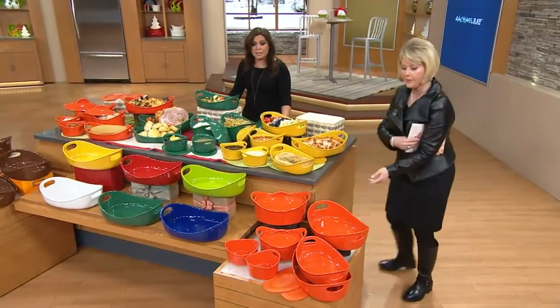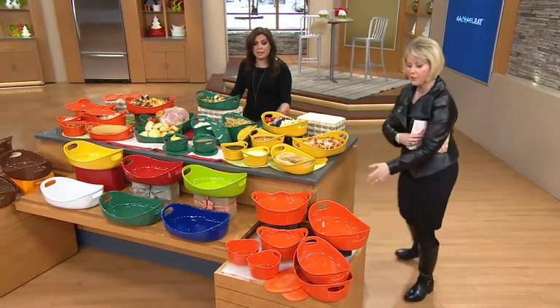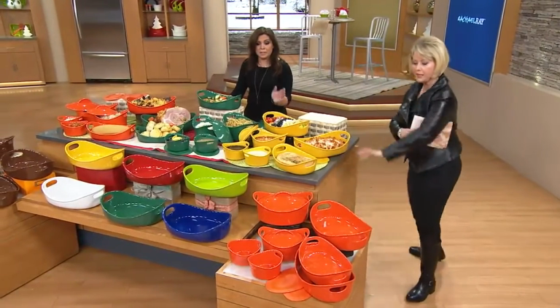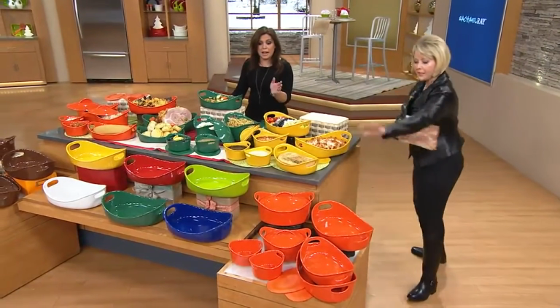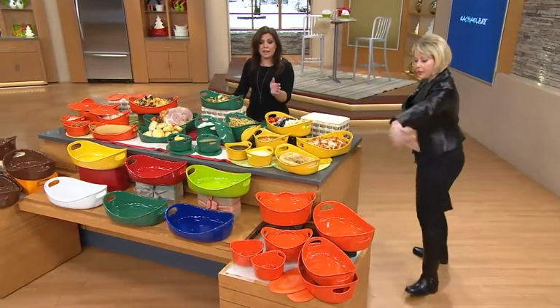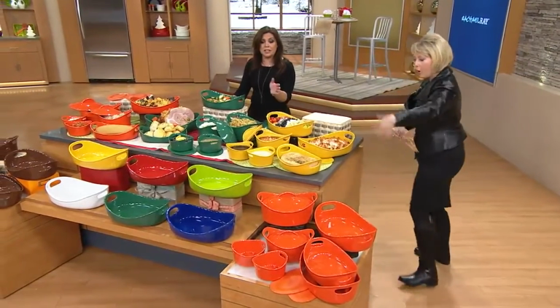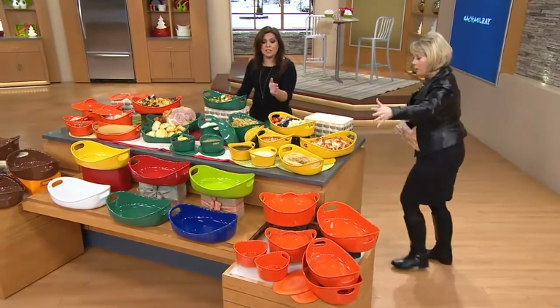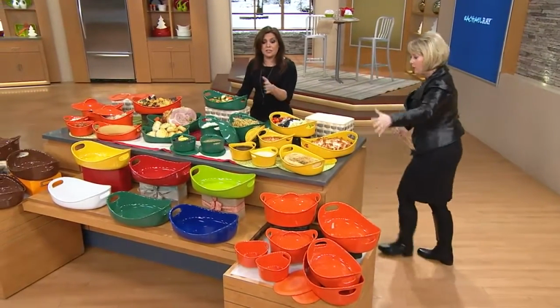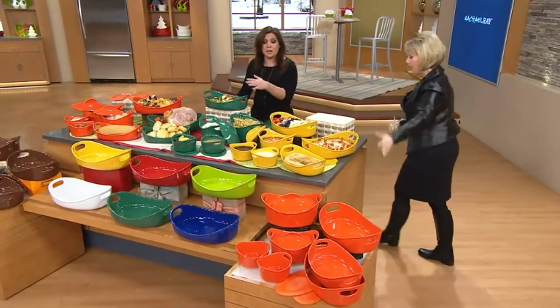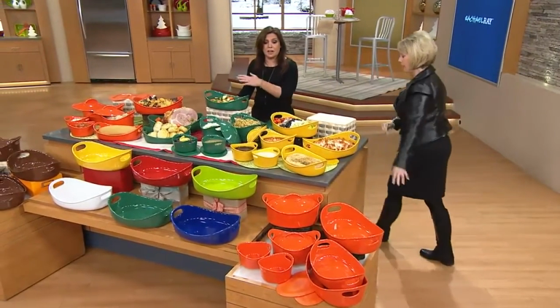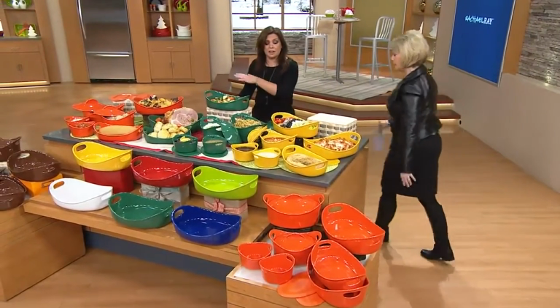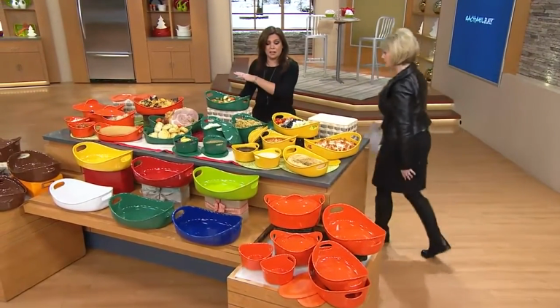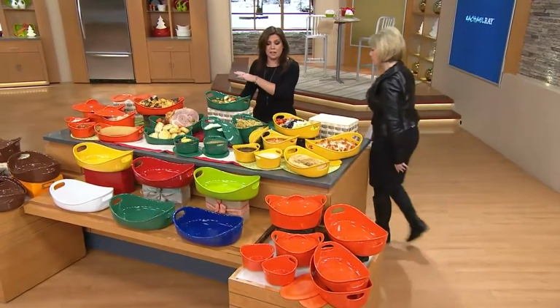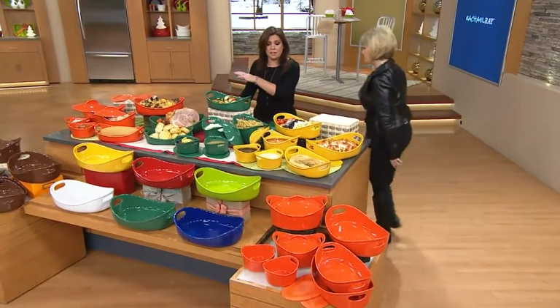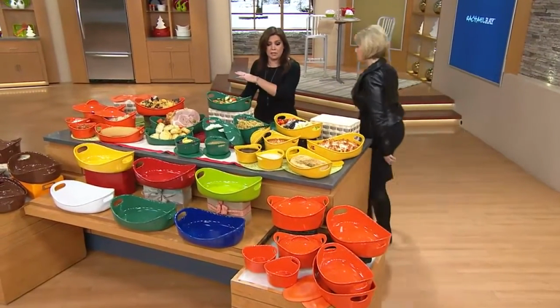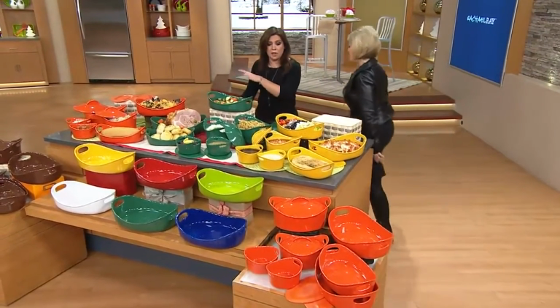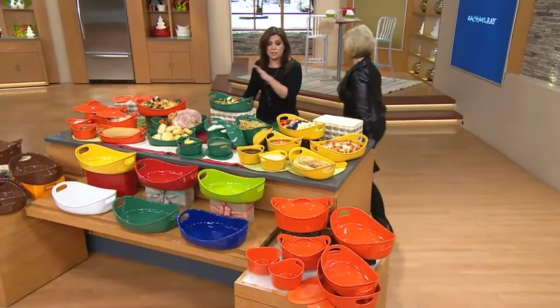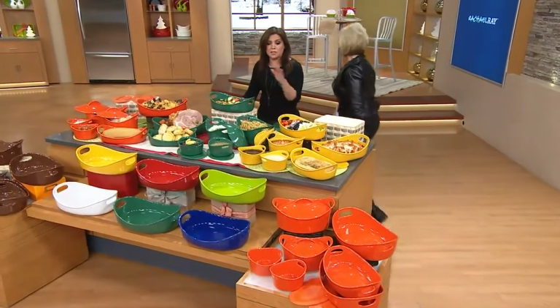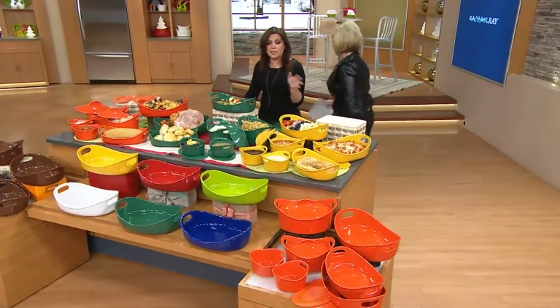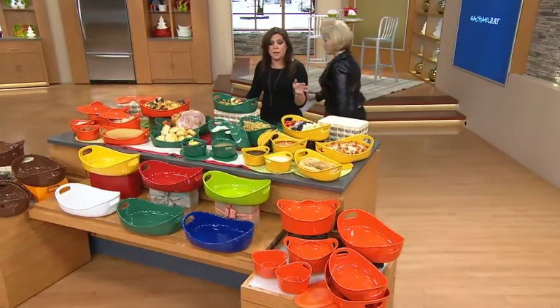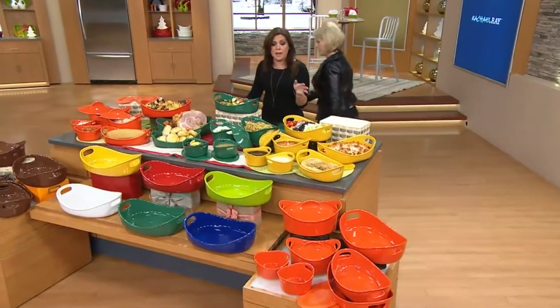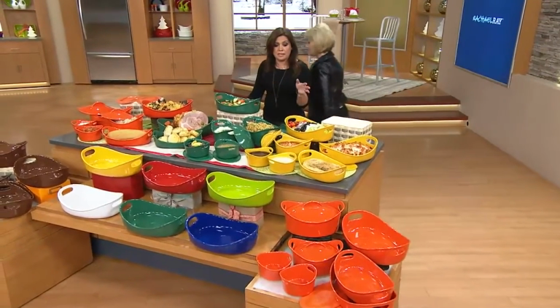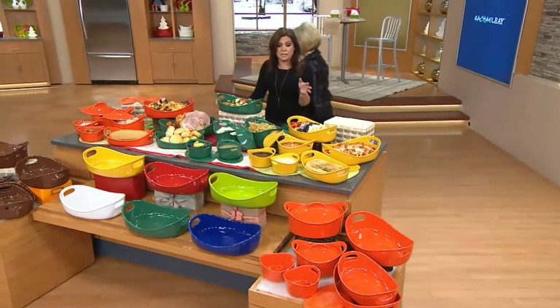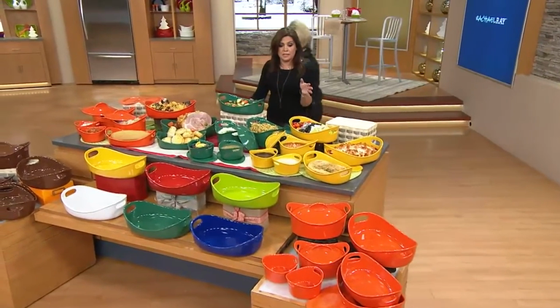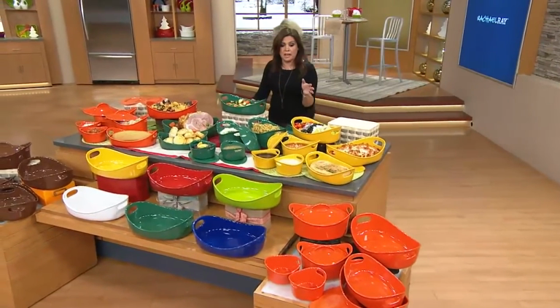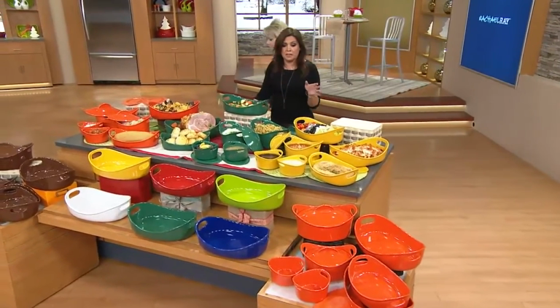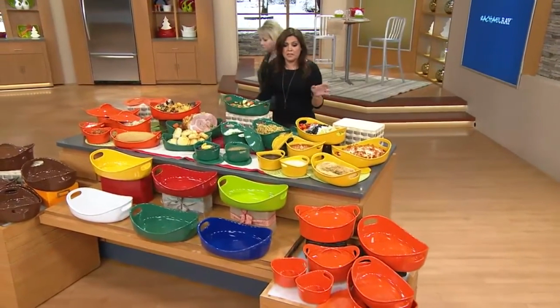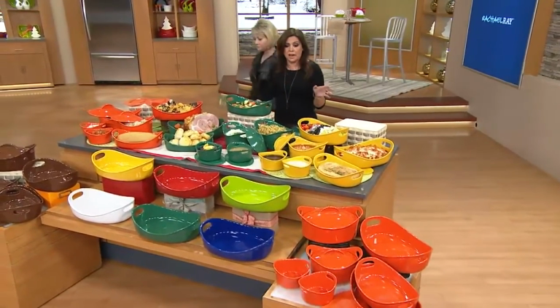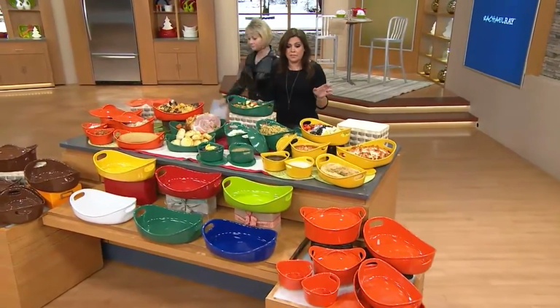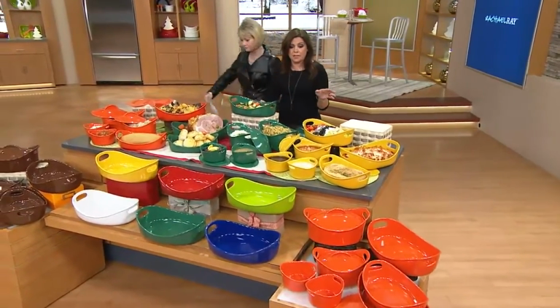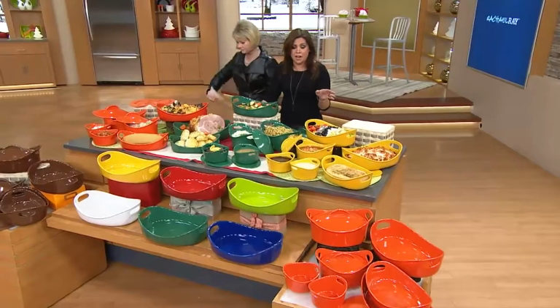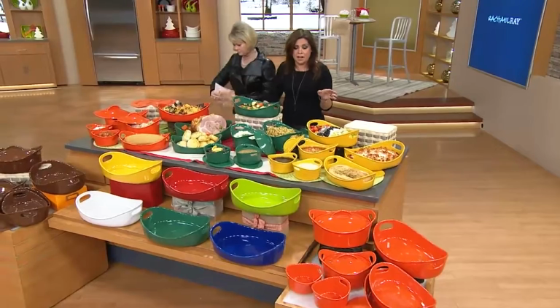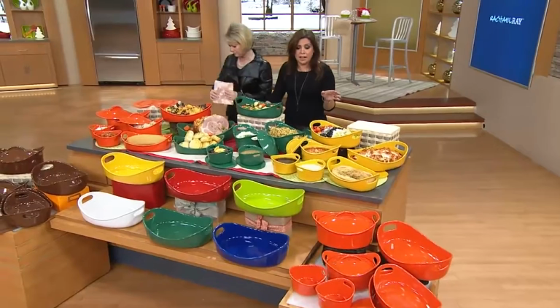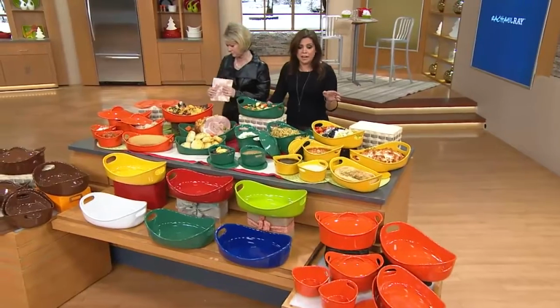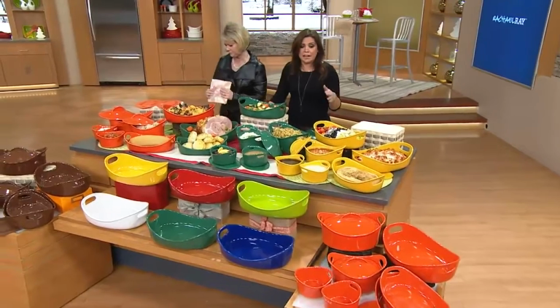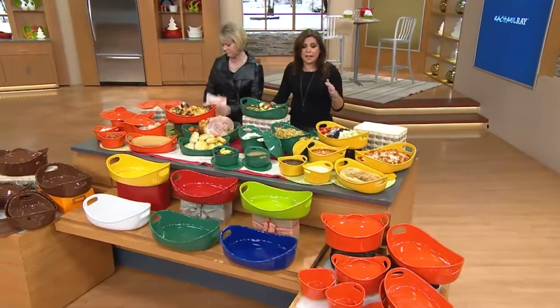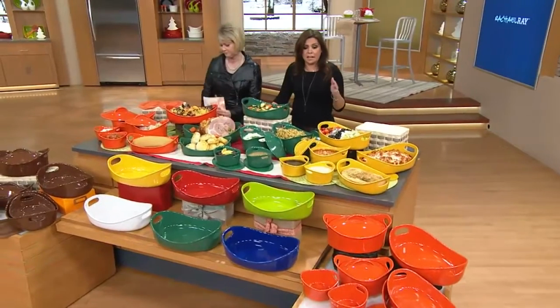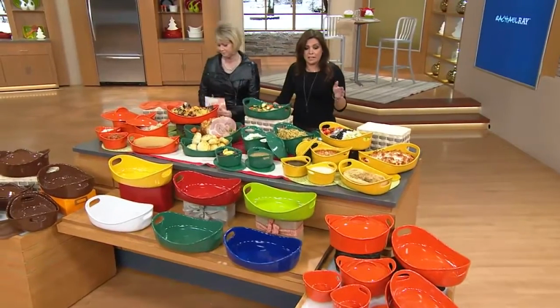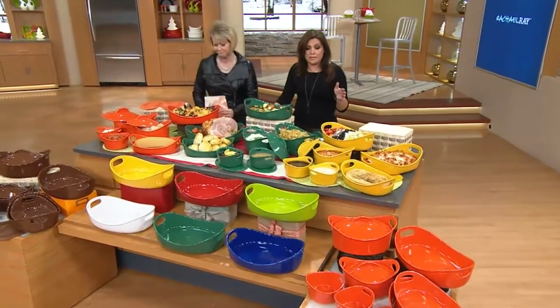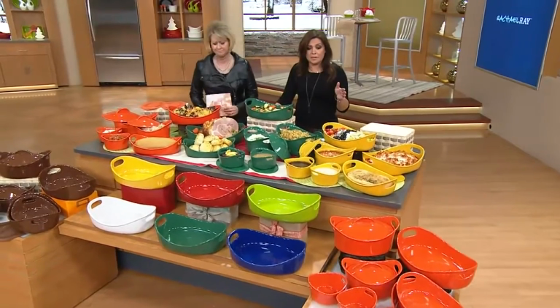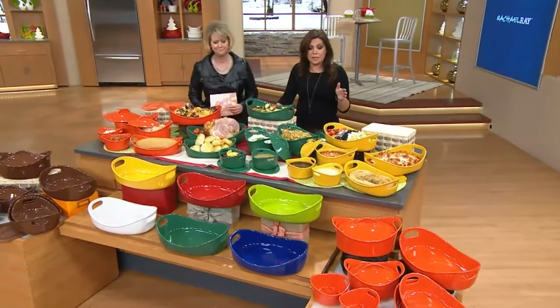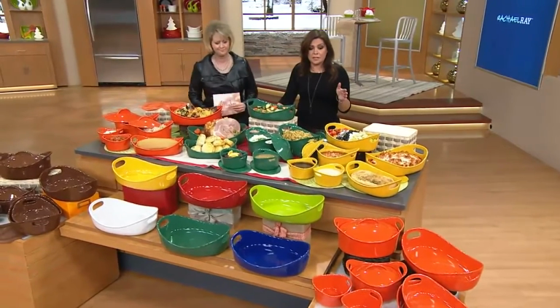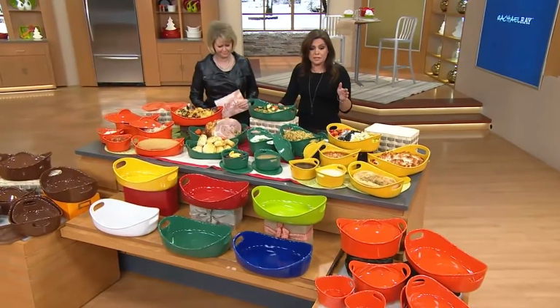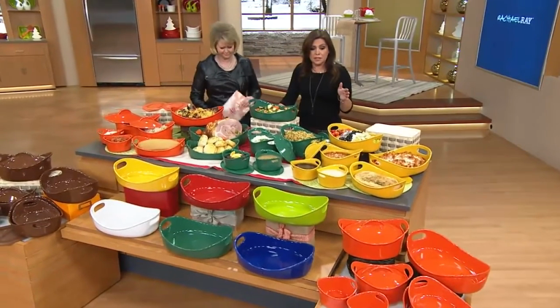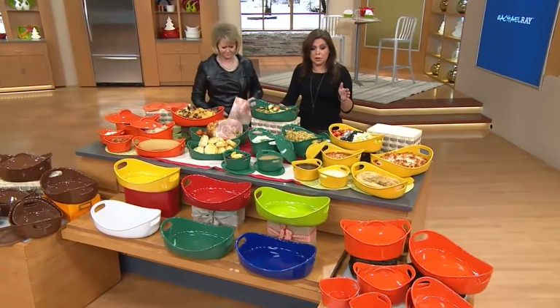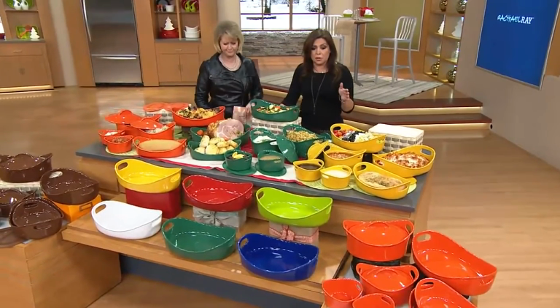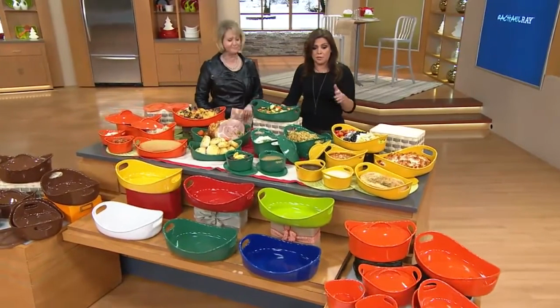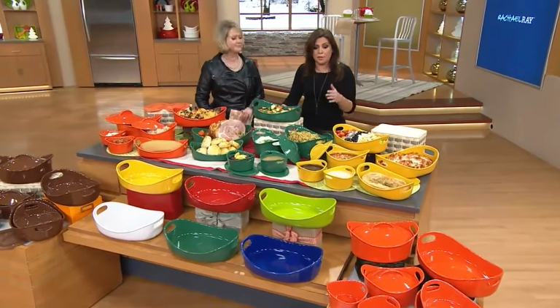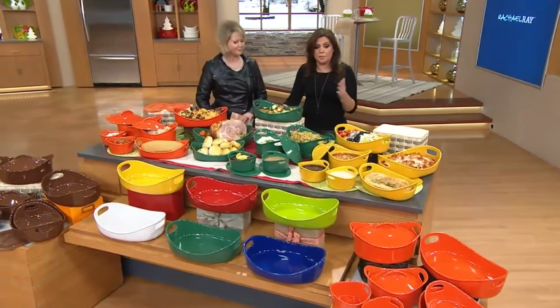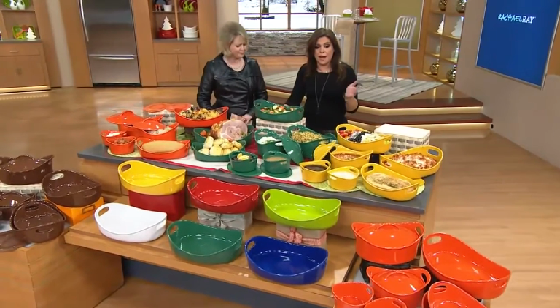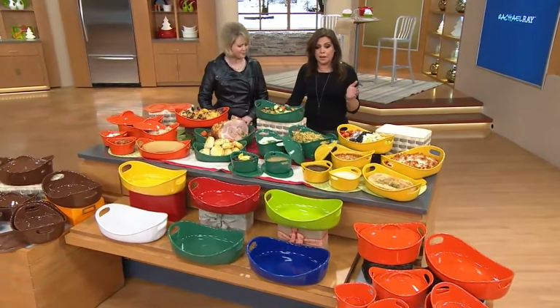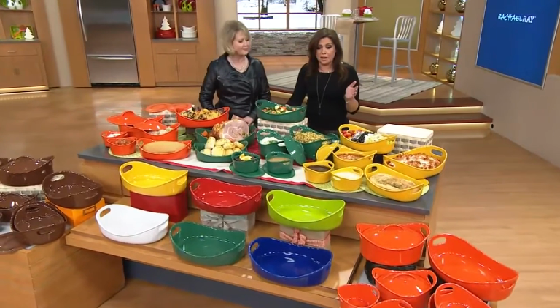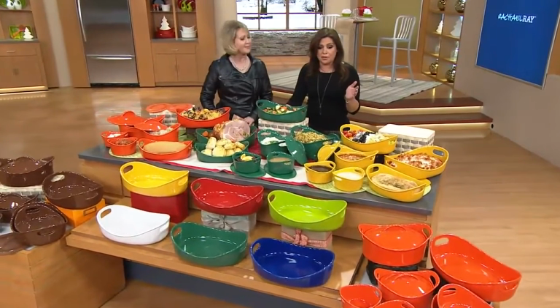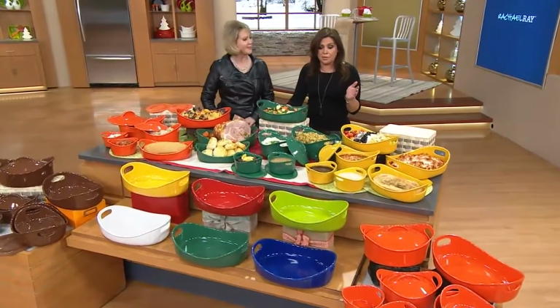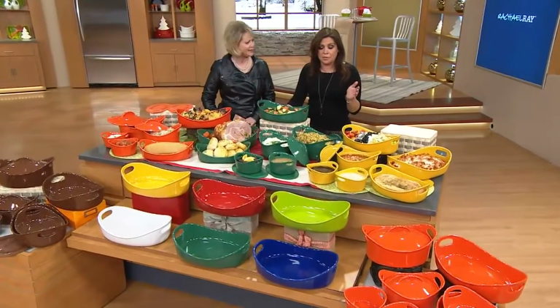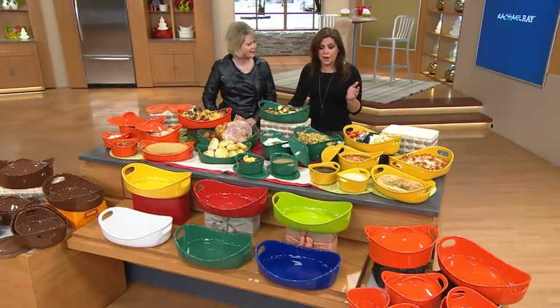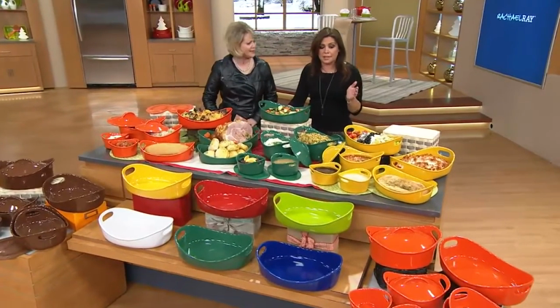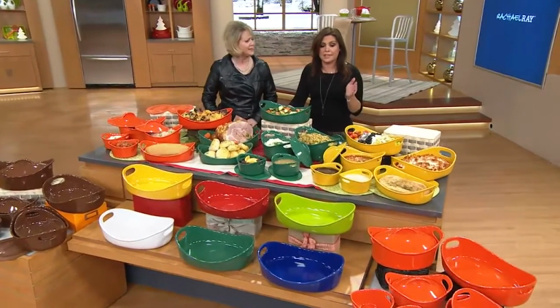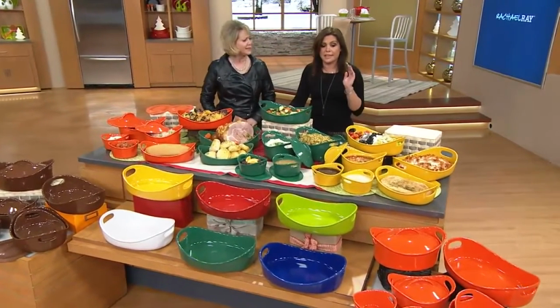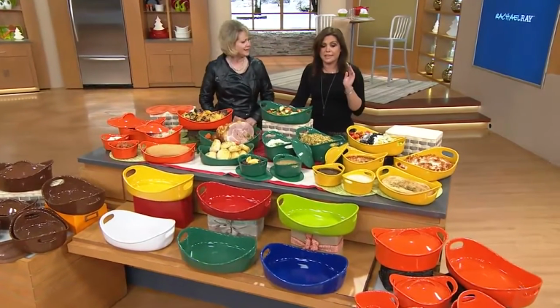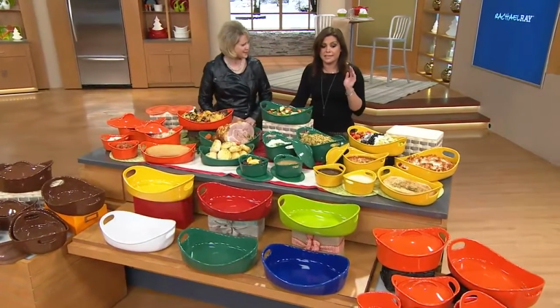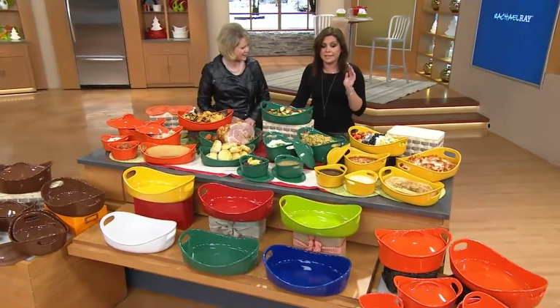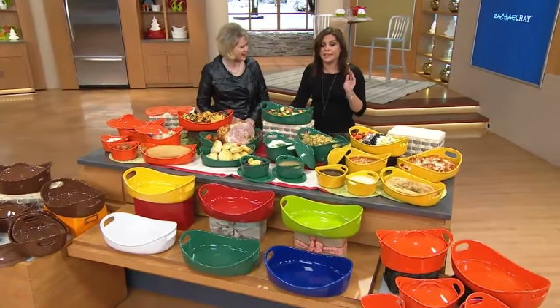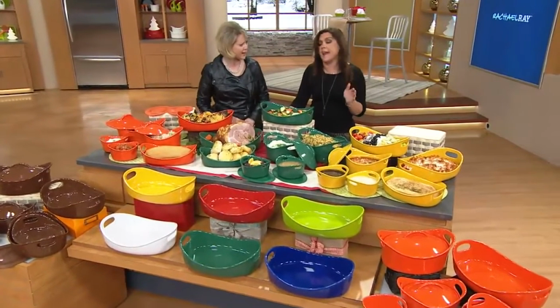Imagine you get the largest capacity set we've ever done — 11 pieces total for about a hundred bucks. That is insane.